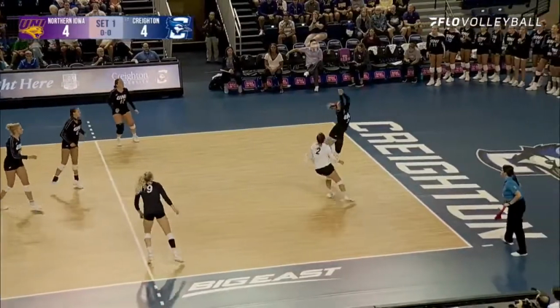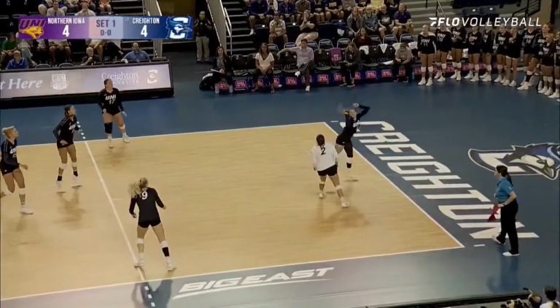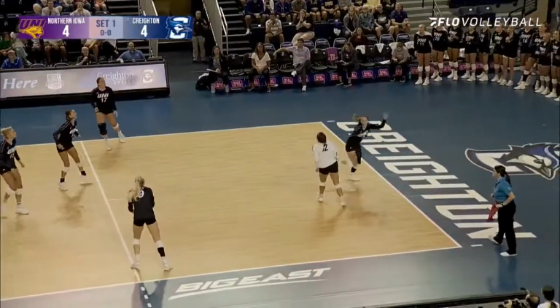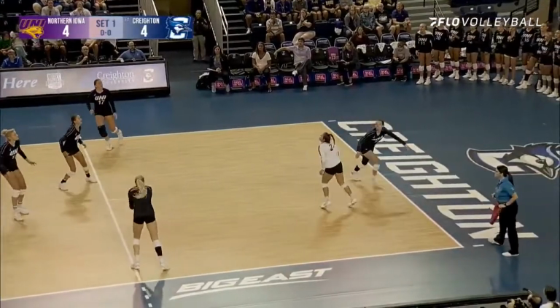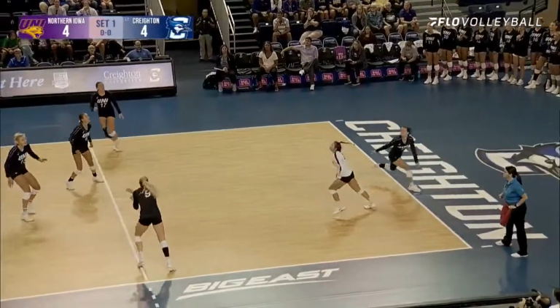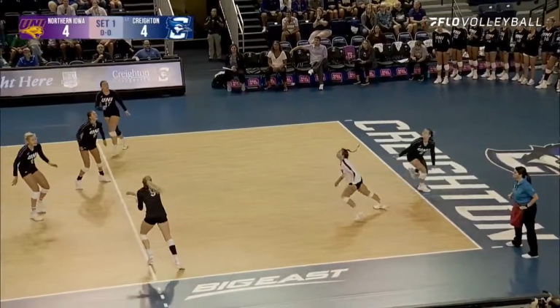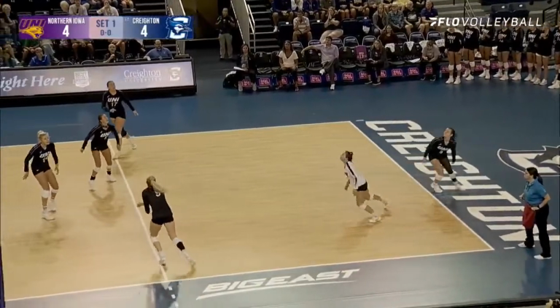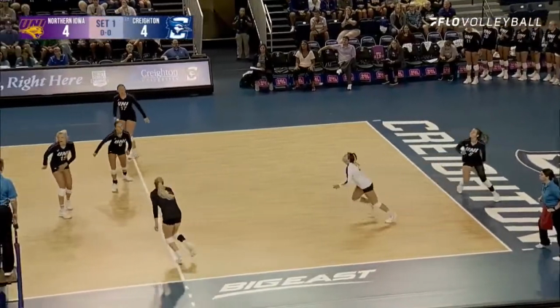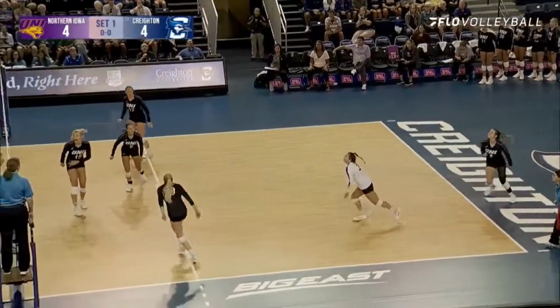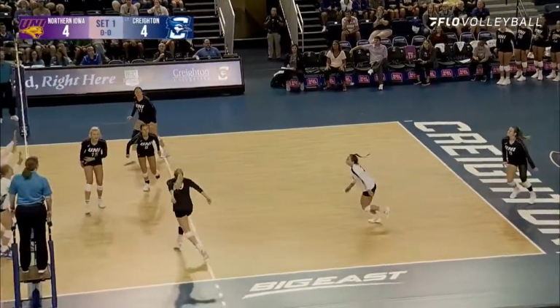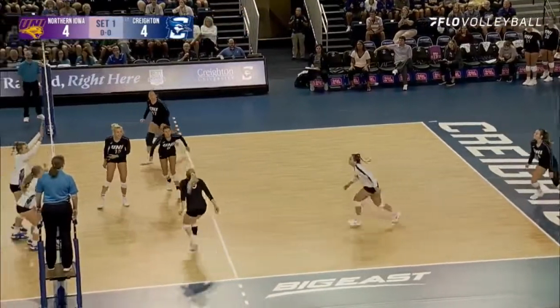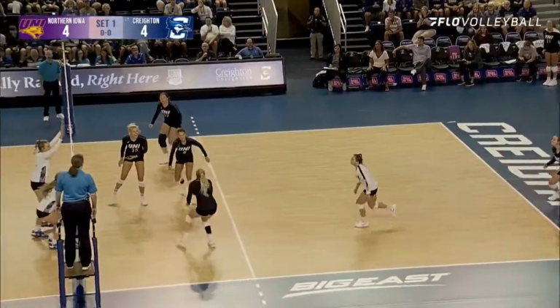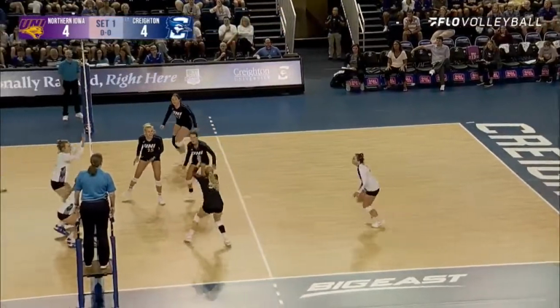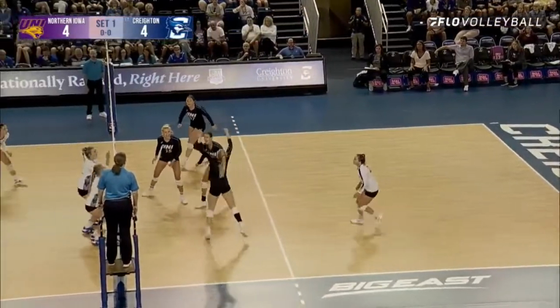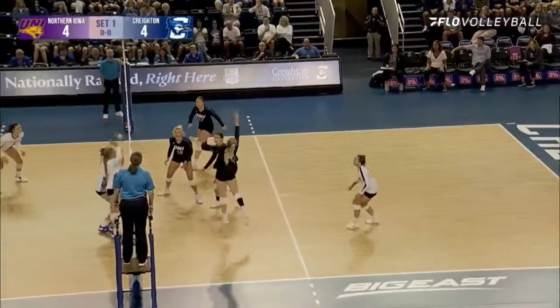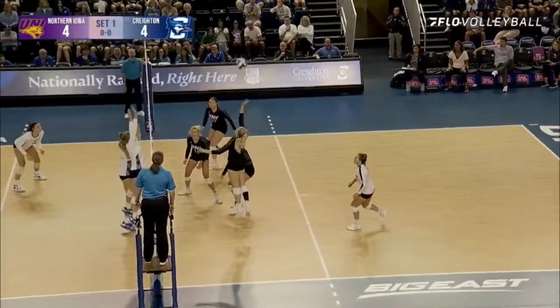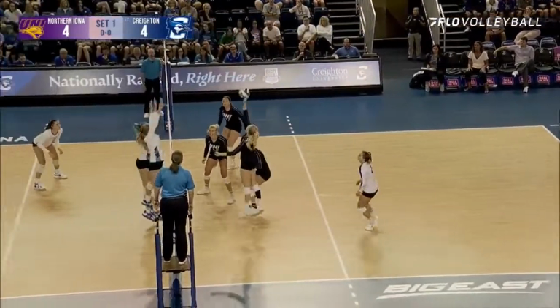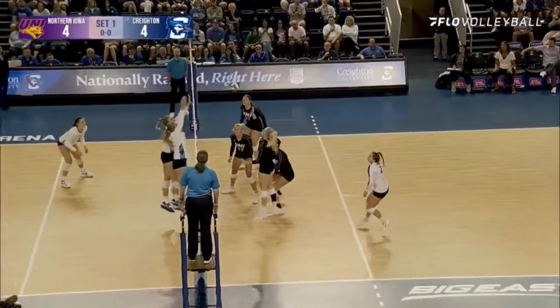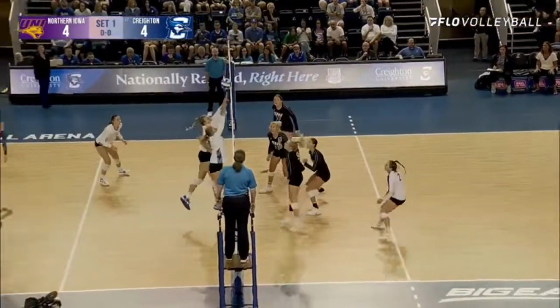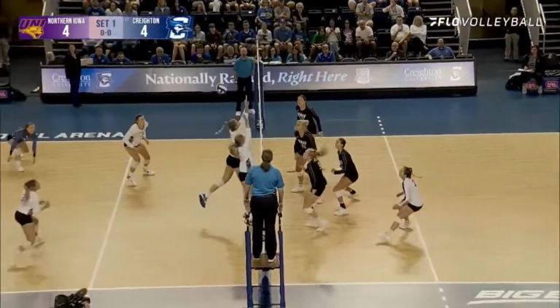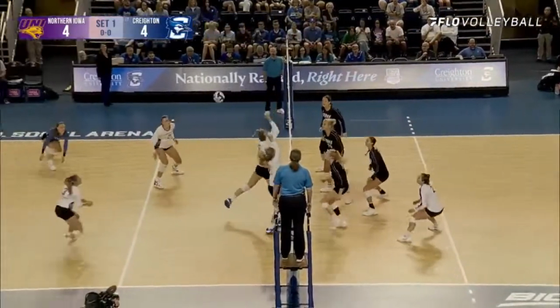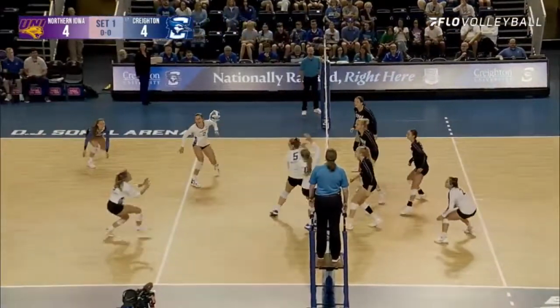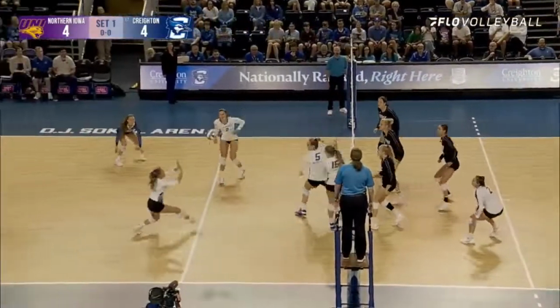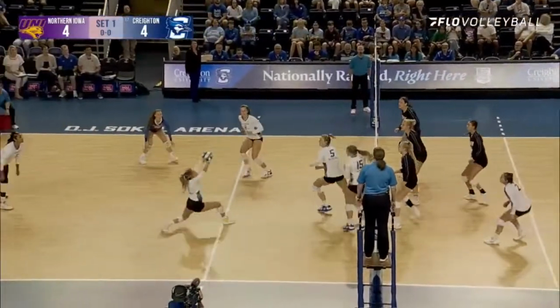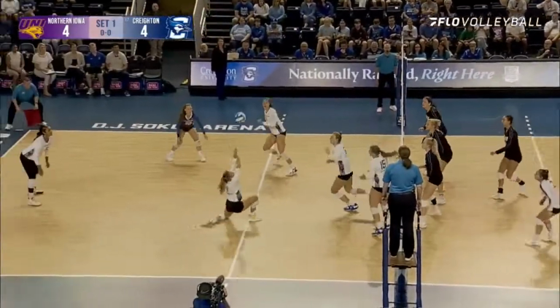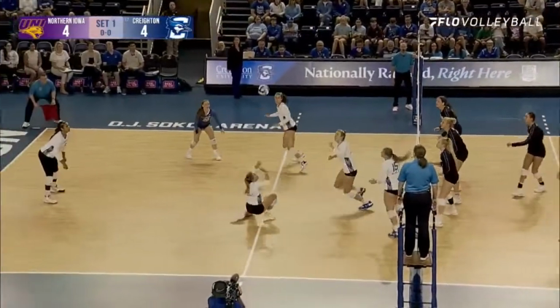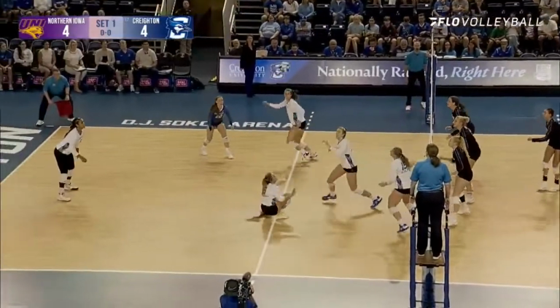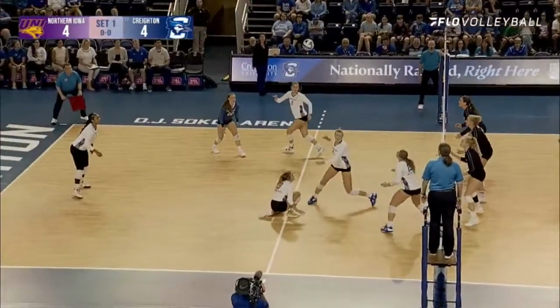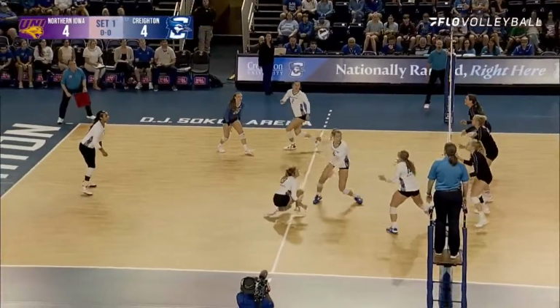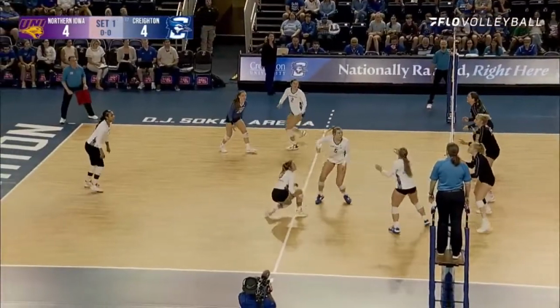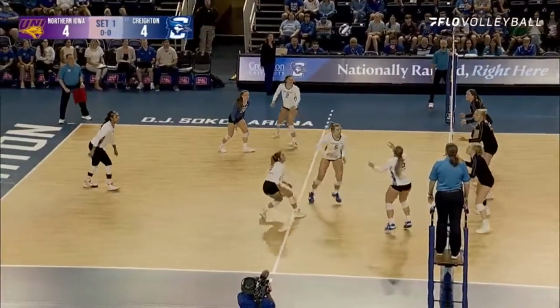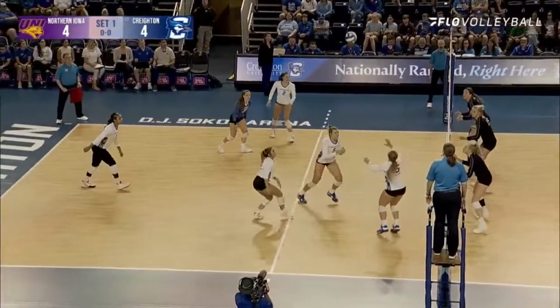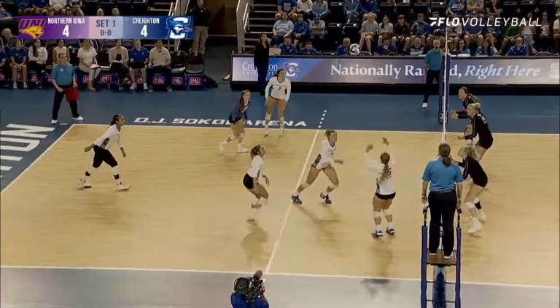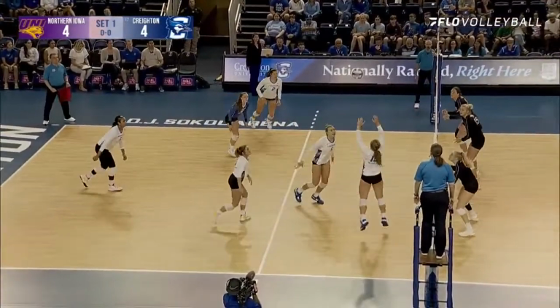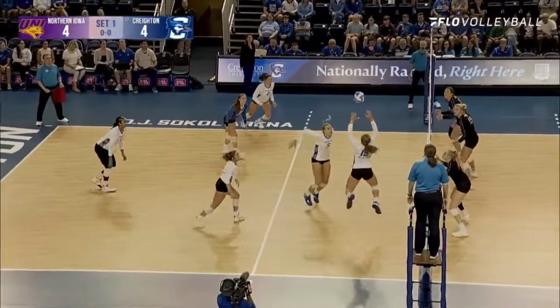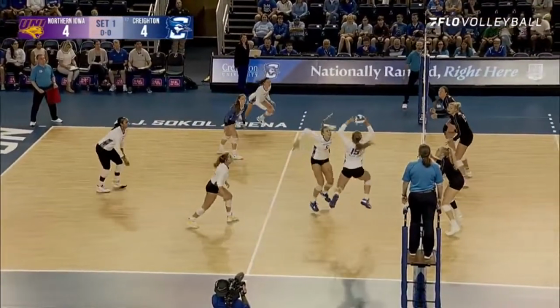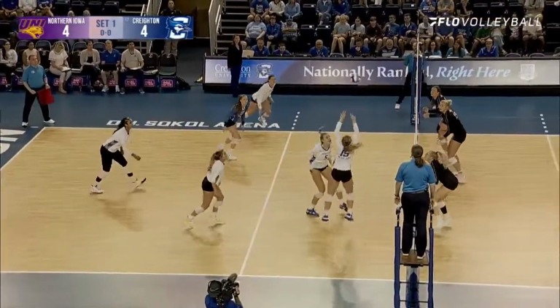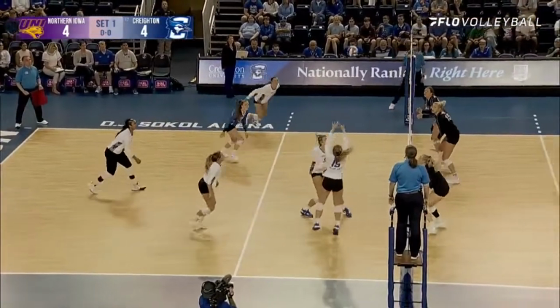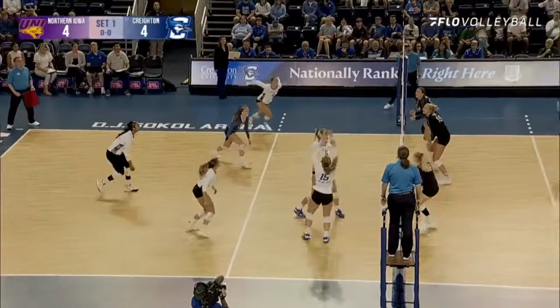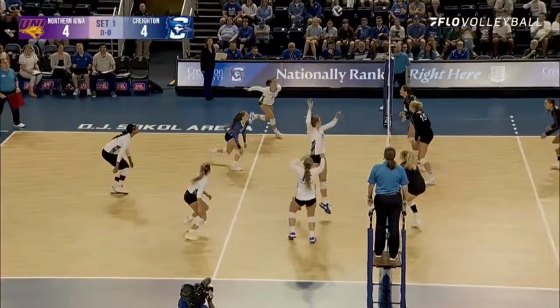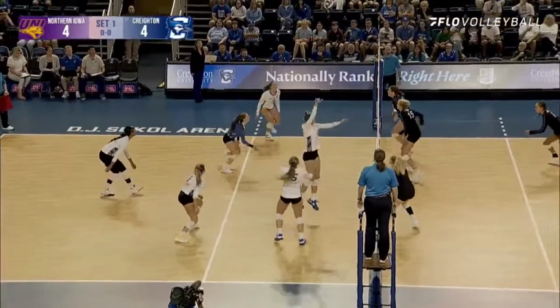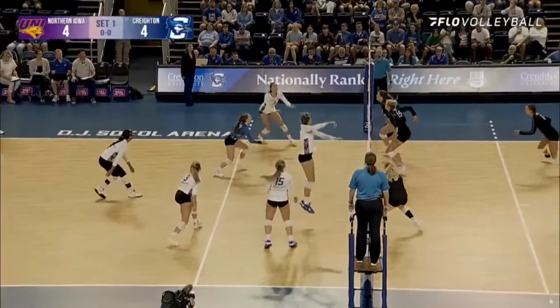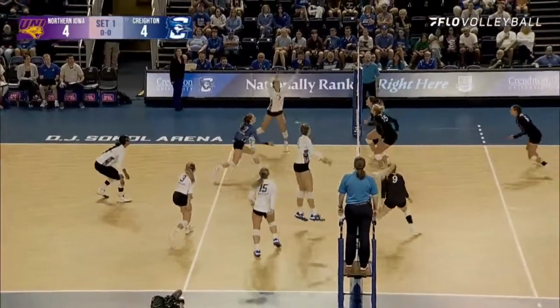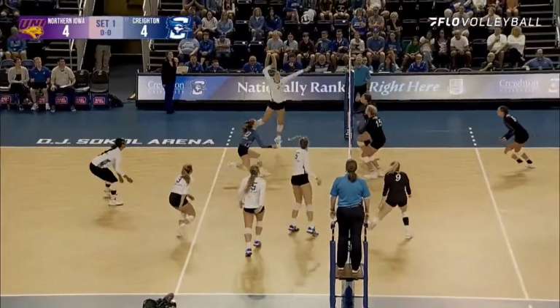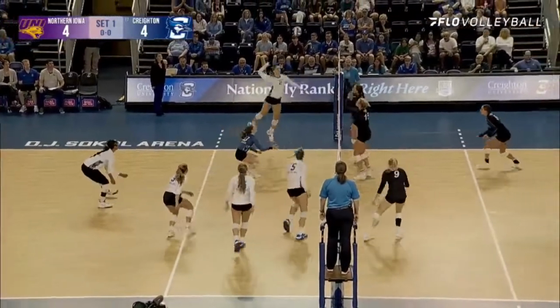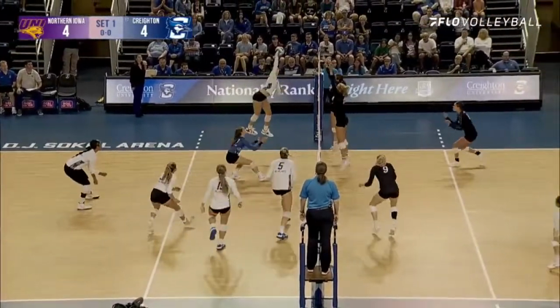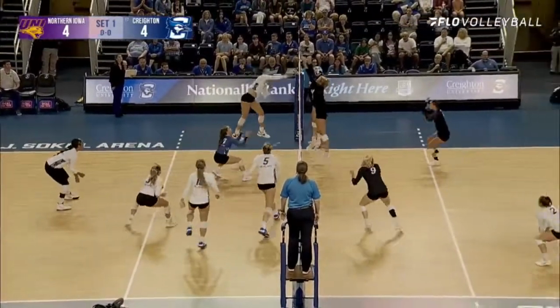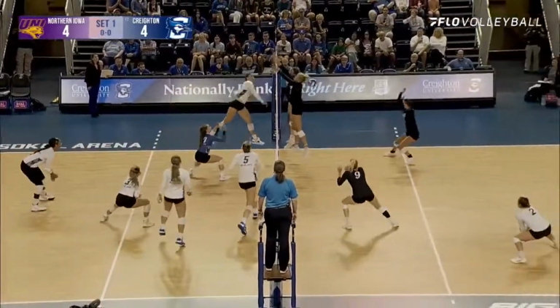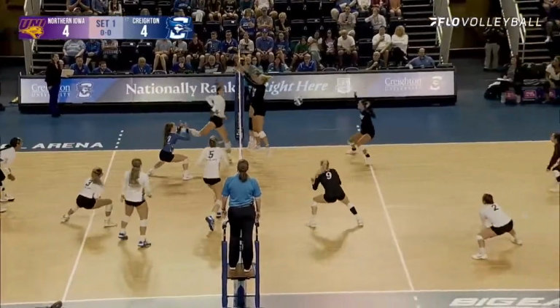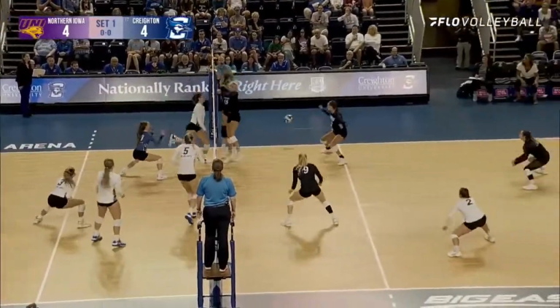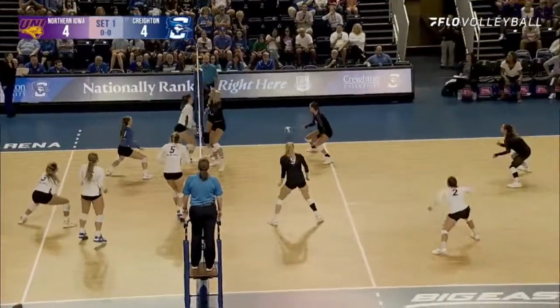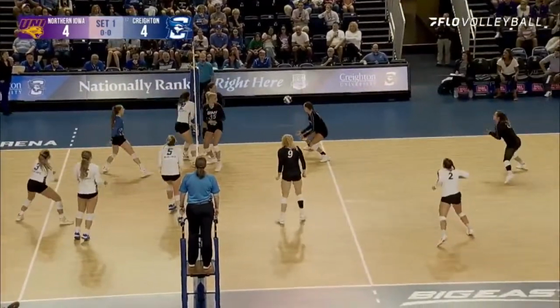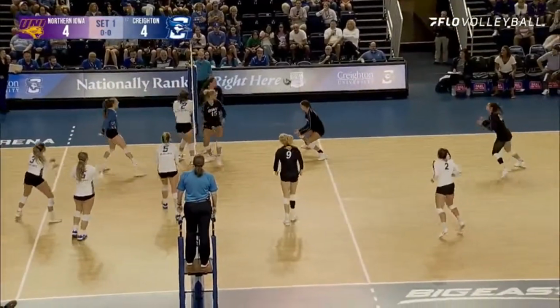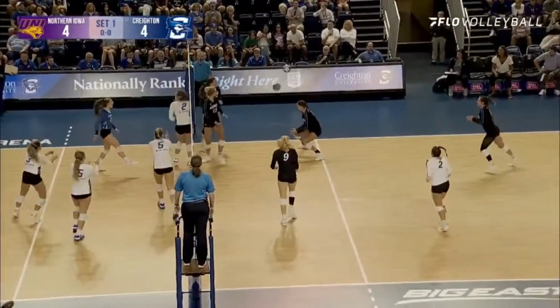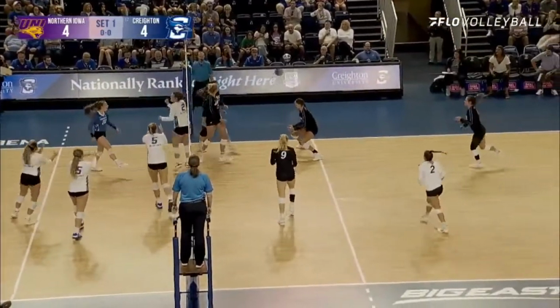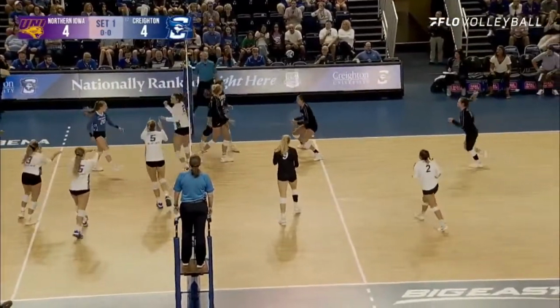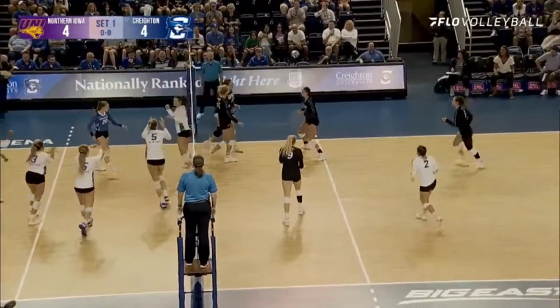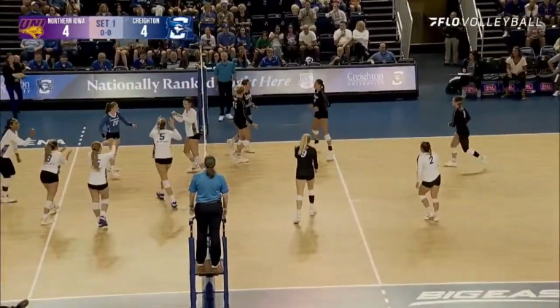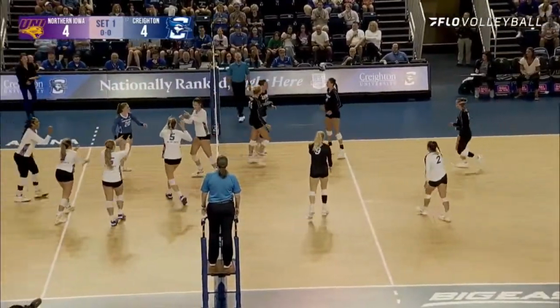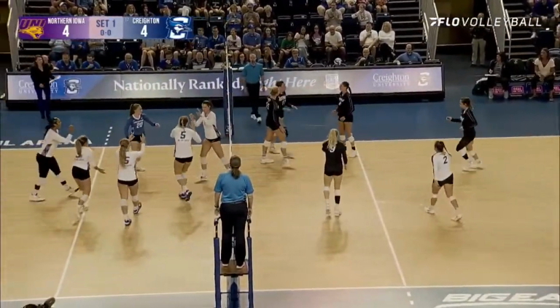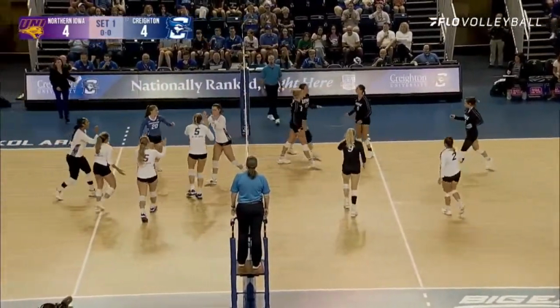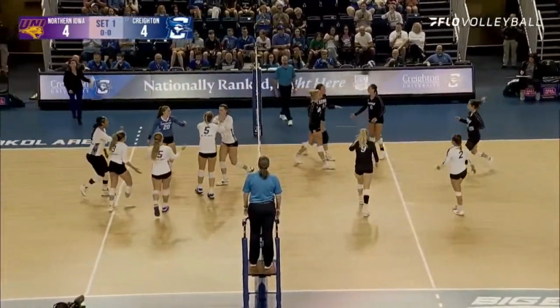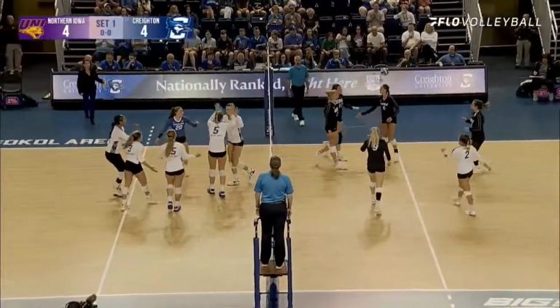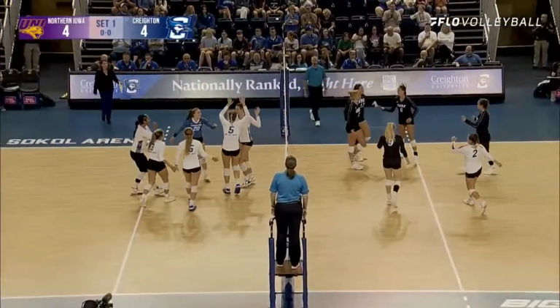Northern Iowa struggles with it, they get it back to the net, play to cross softly. Waite sets far side, Siss off the block and down.